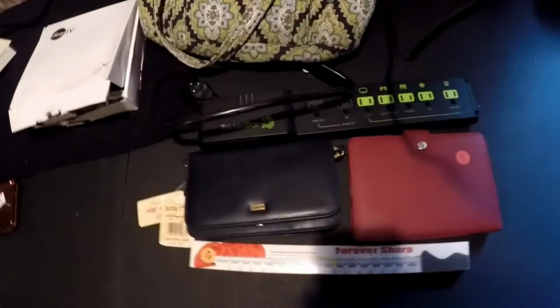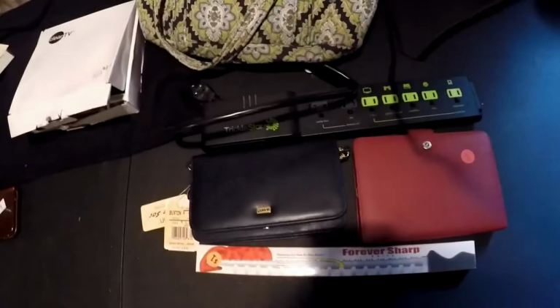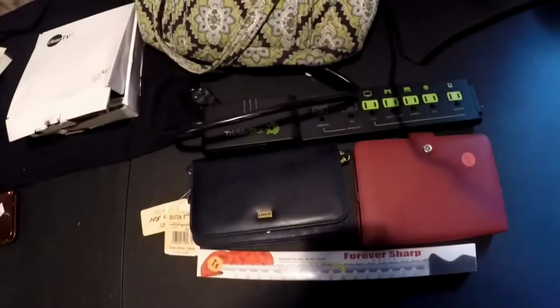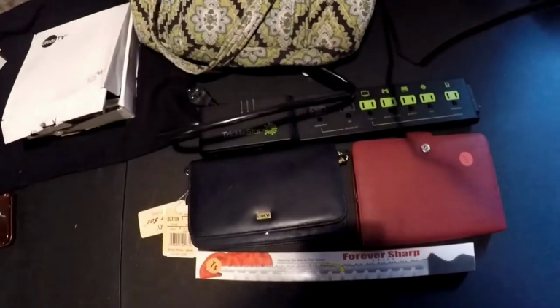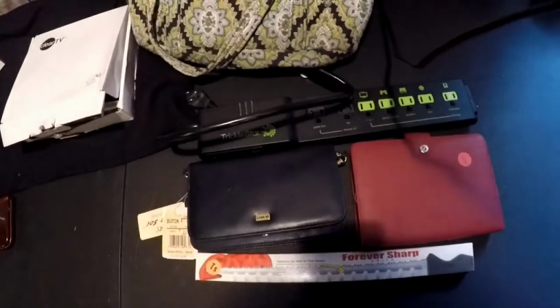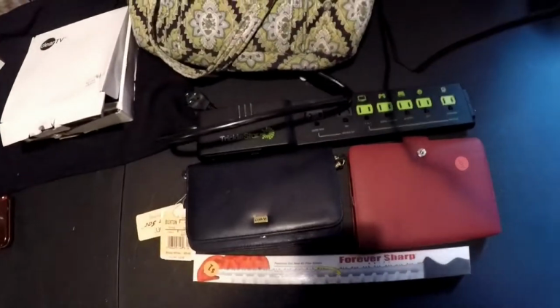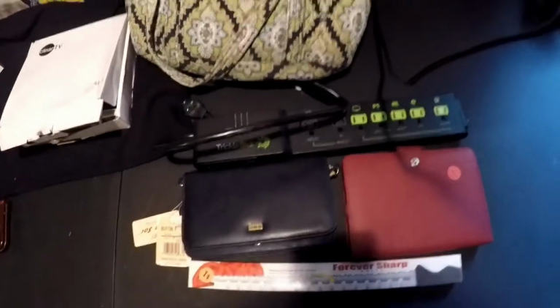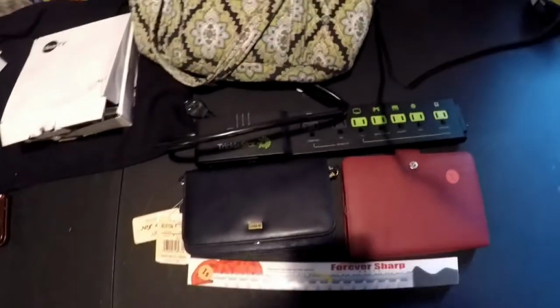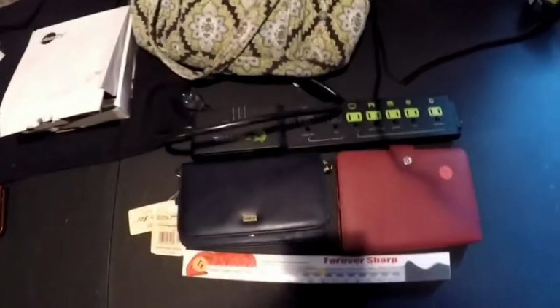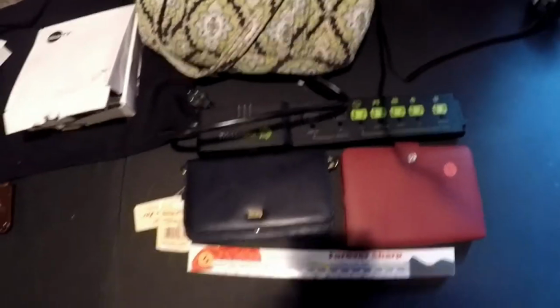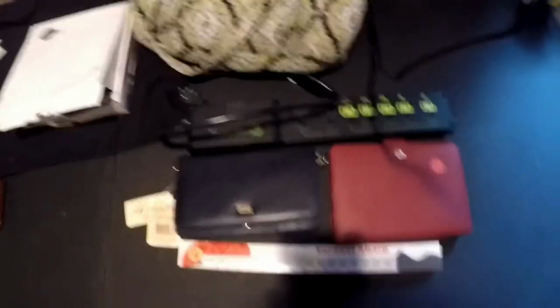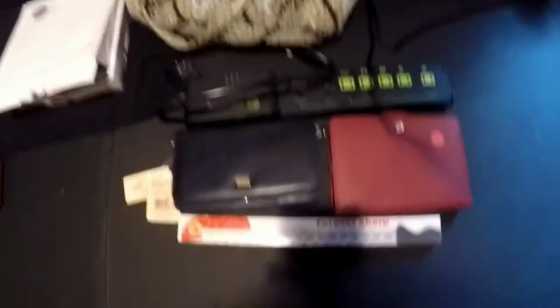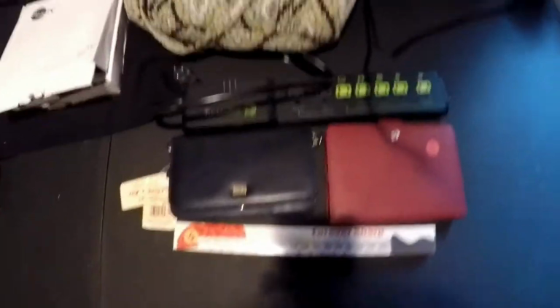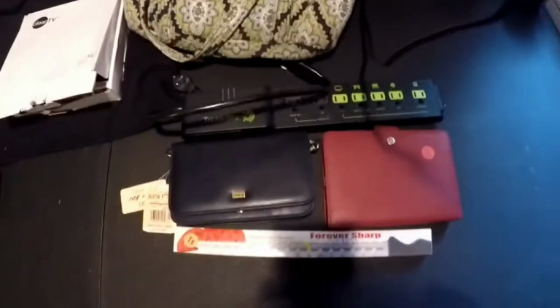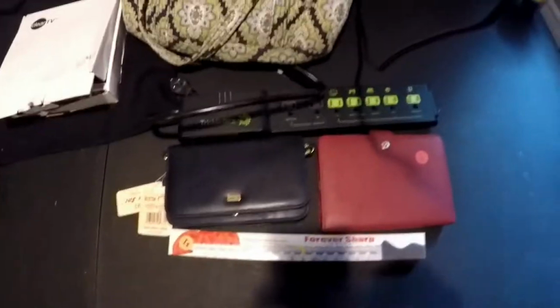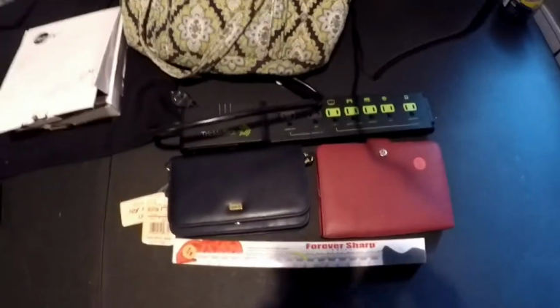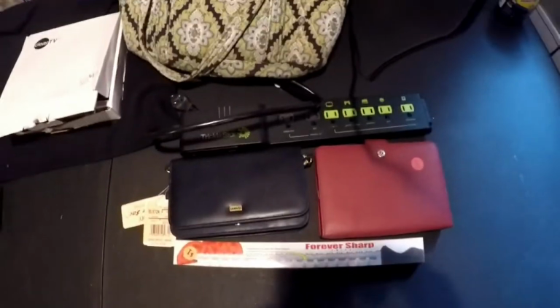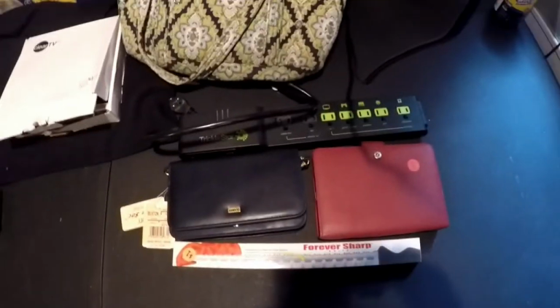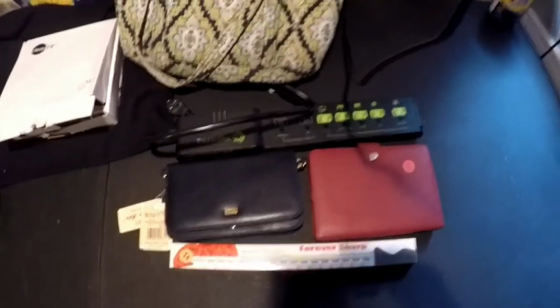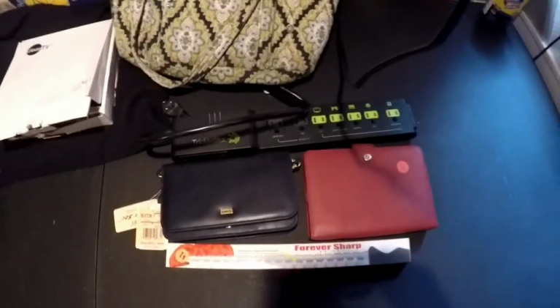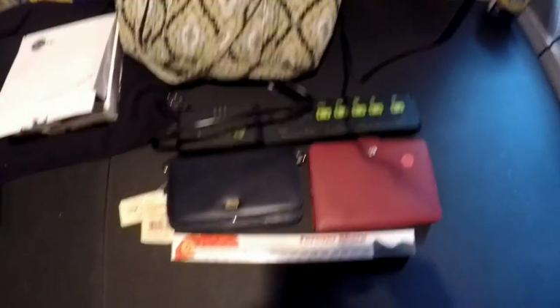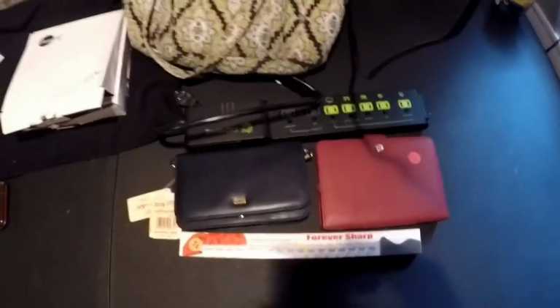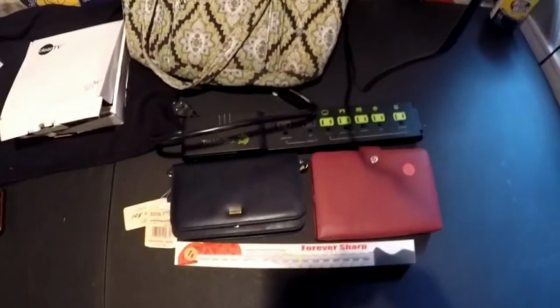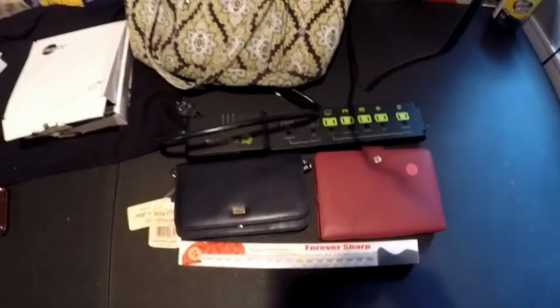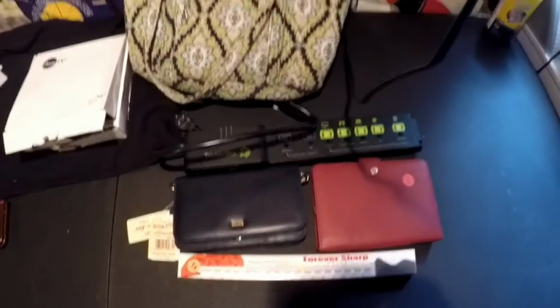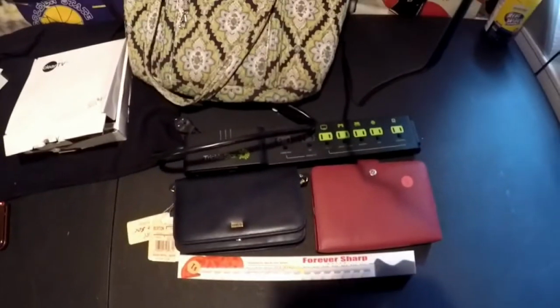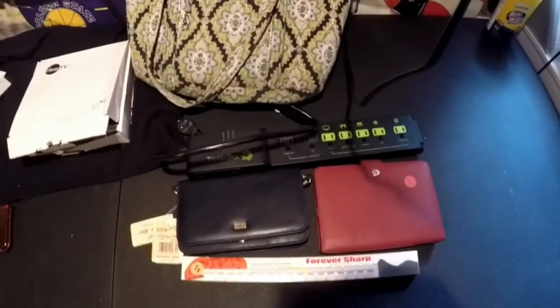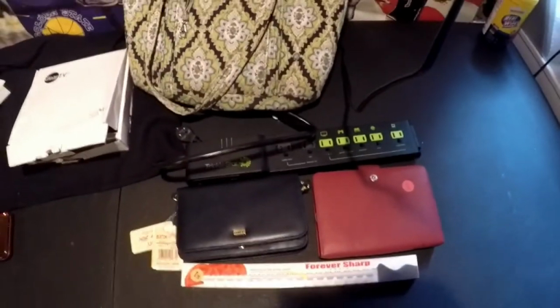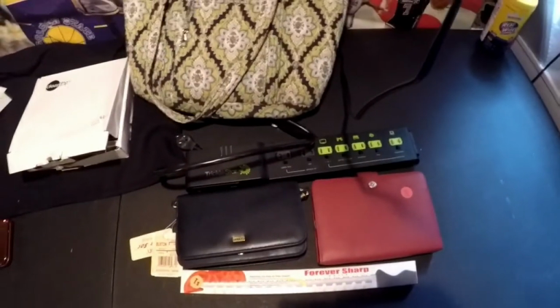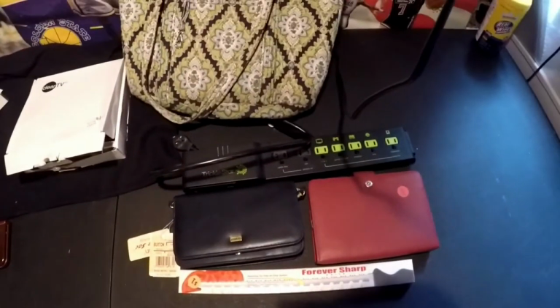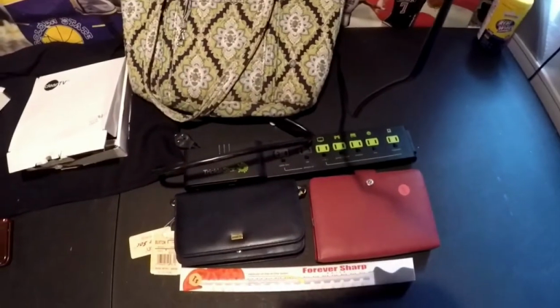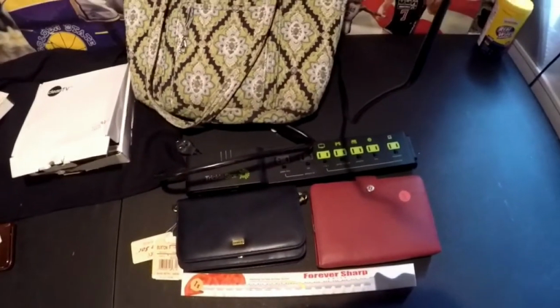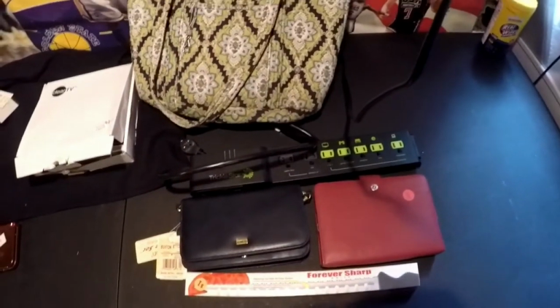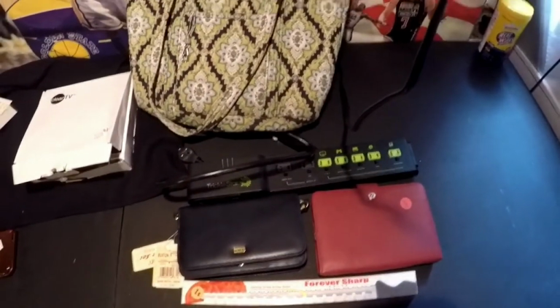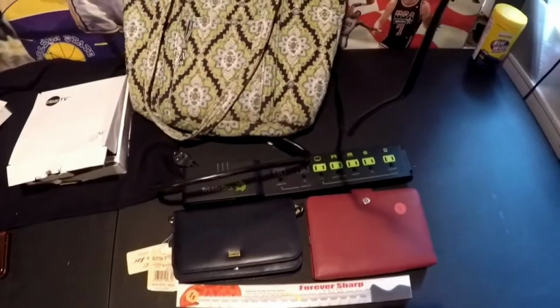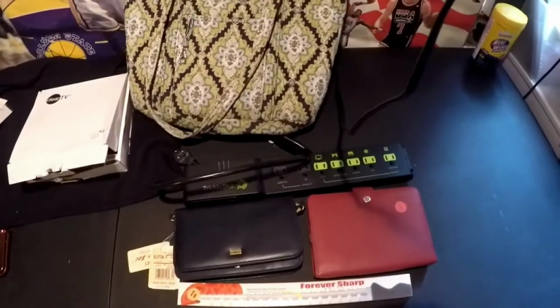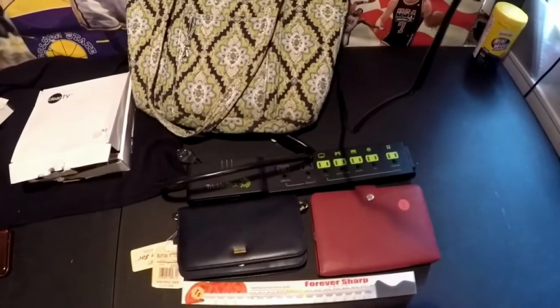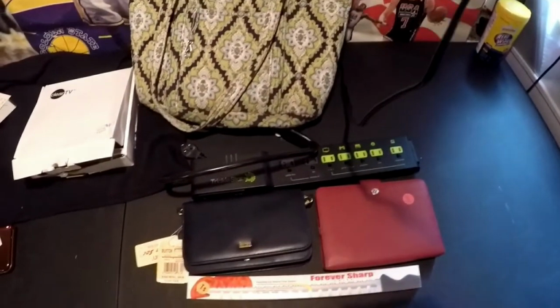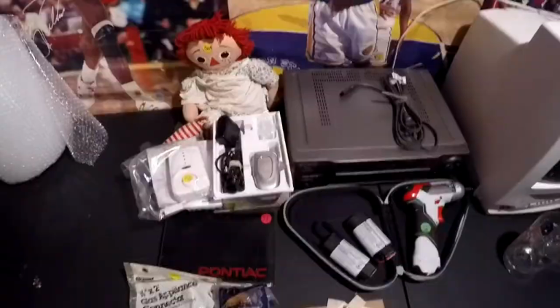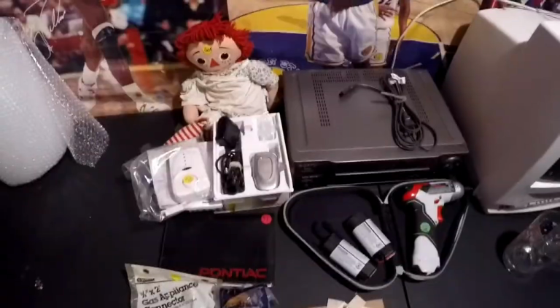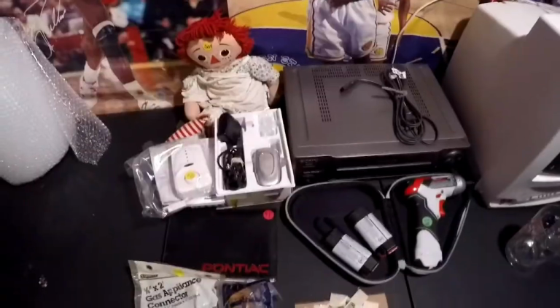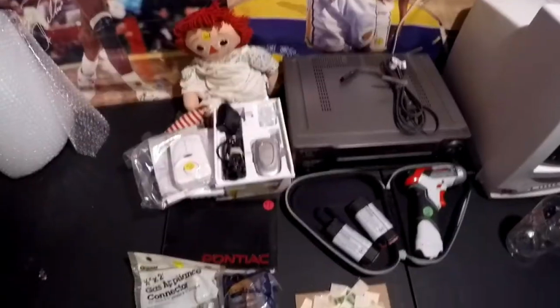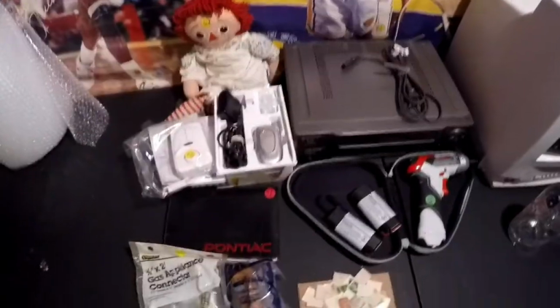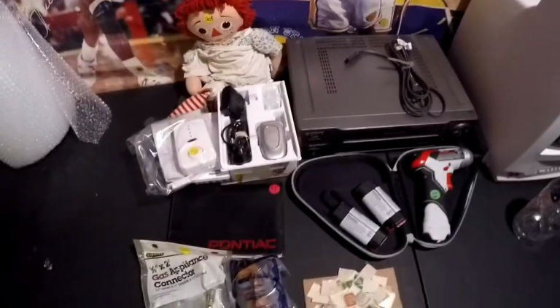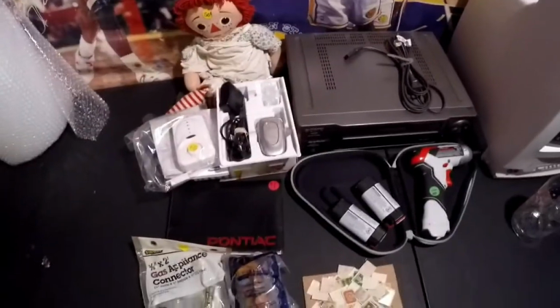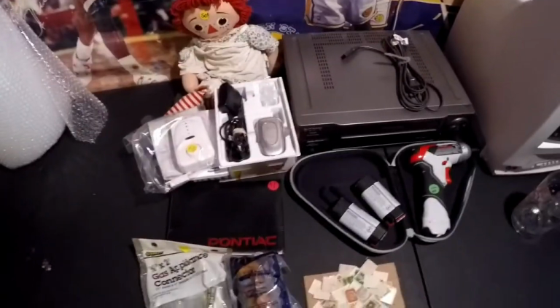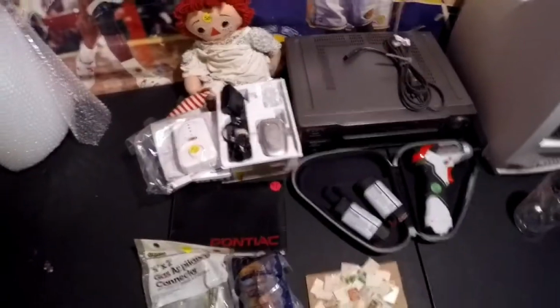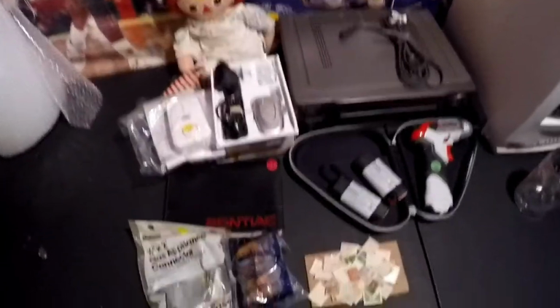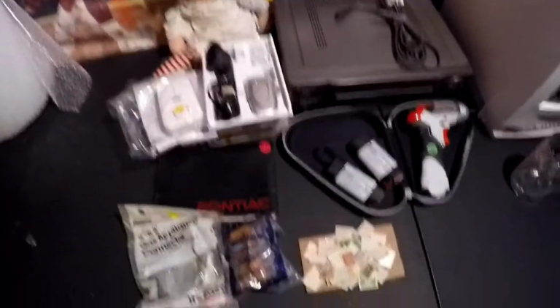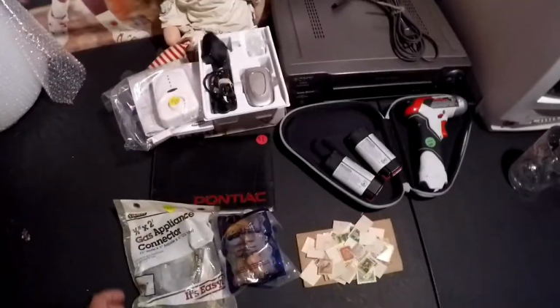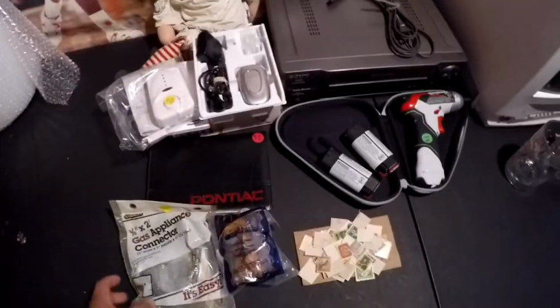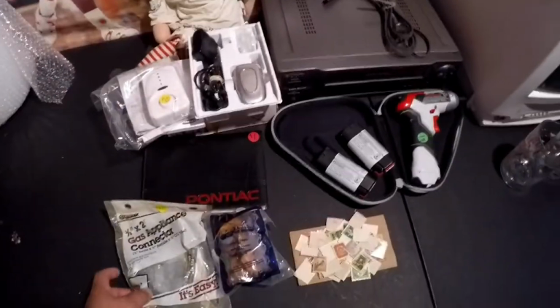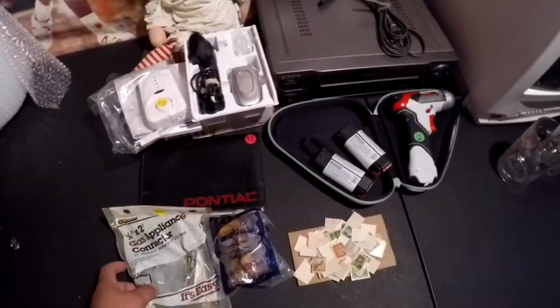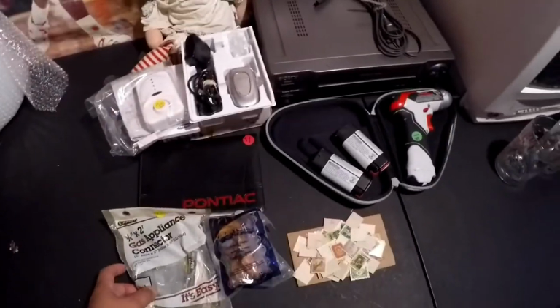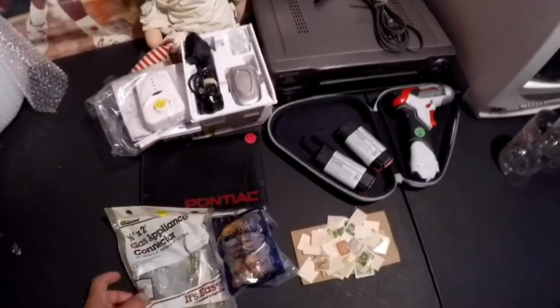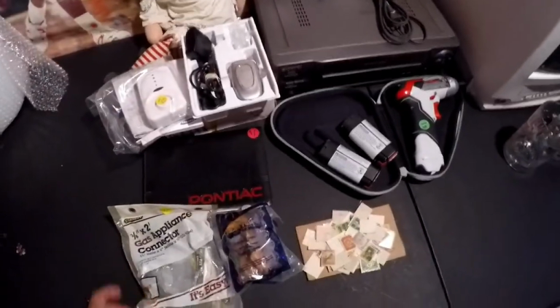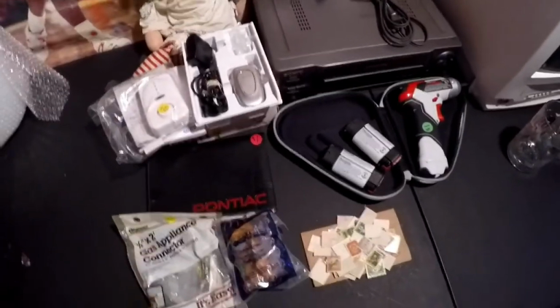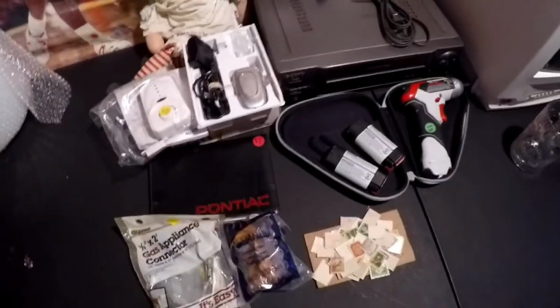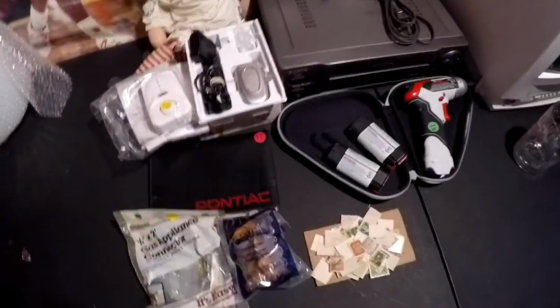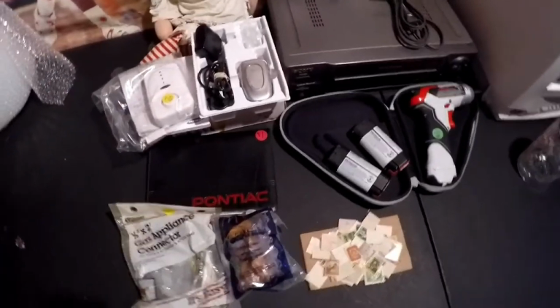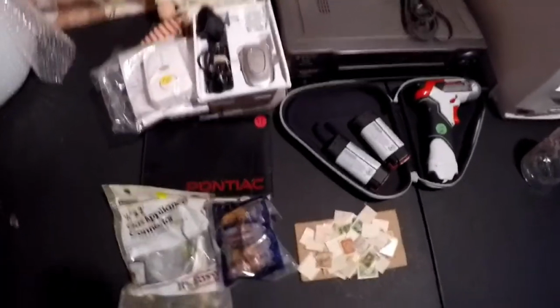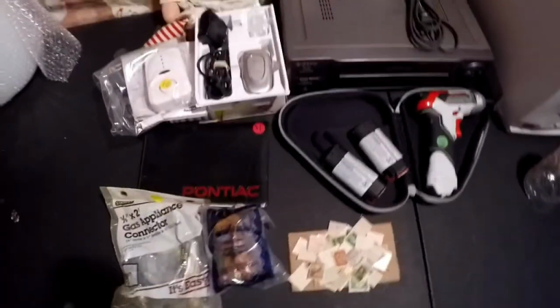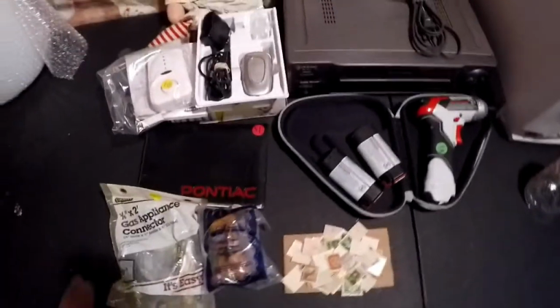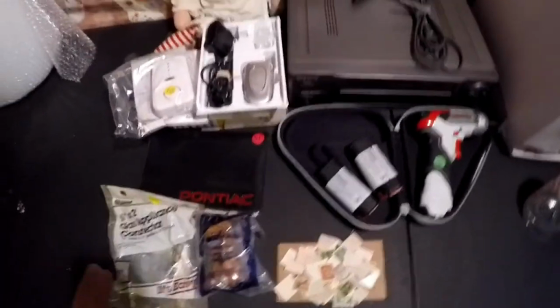And then this one, priced at a dollar — Forever Sharp, brand new, $22. Pretty good finds in those two small little tag sales that didn't have much to offer. At this tag sale we spent $13.